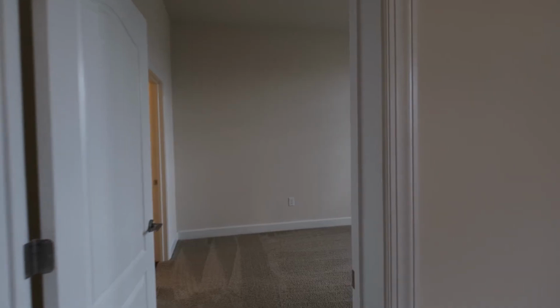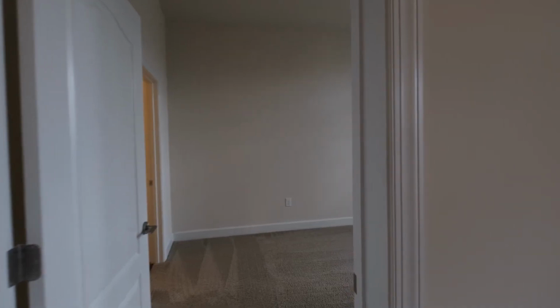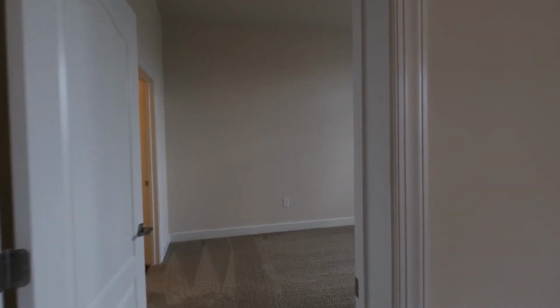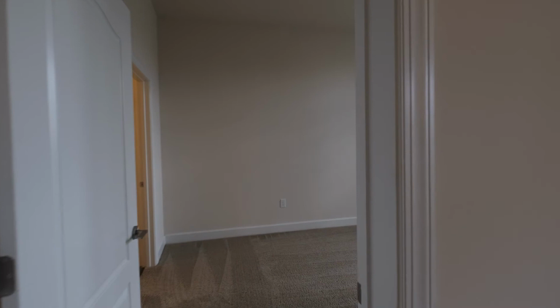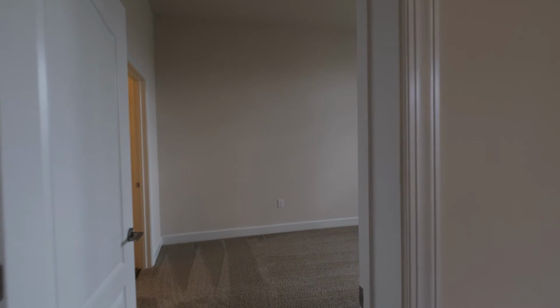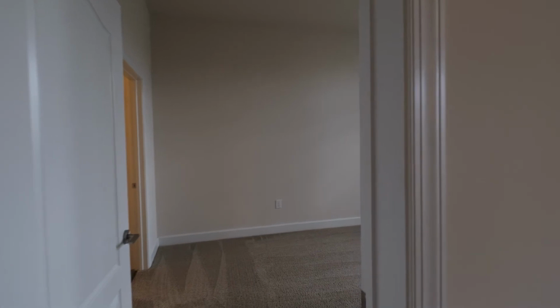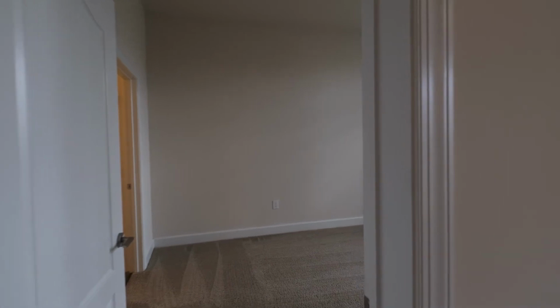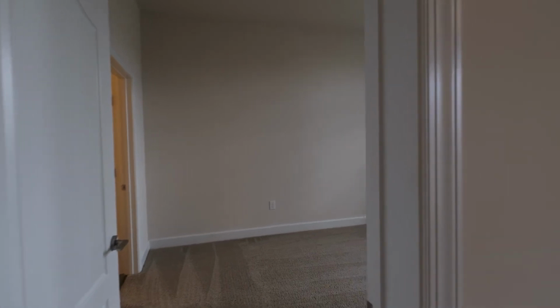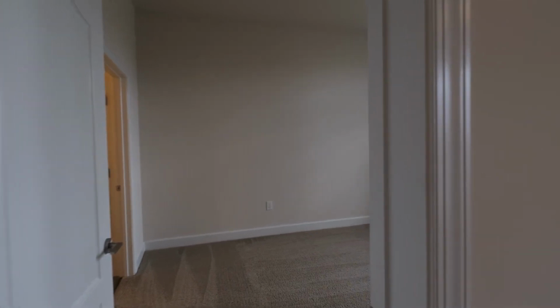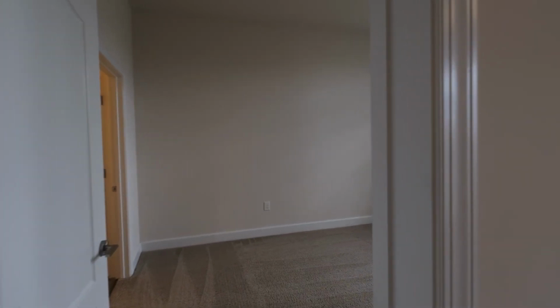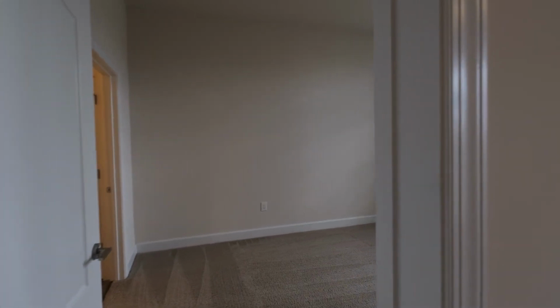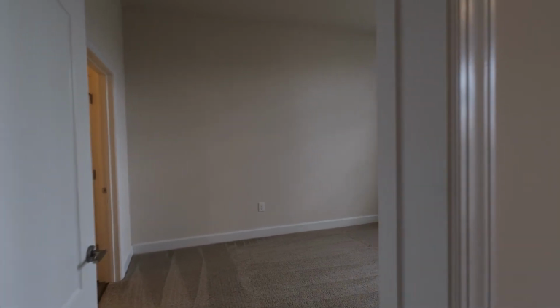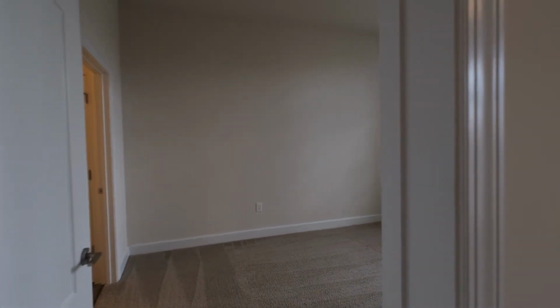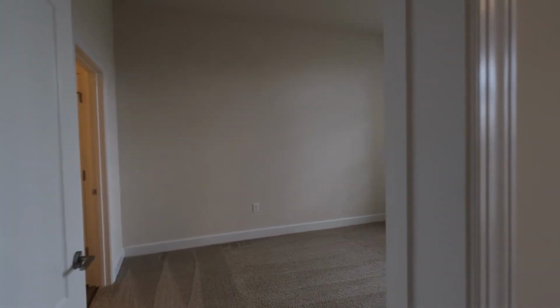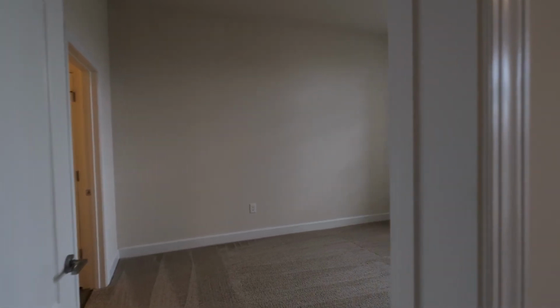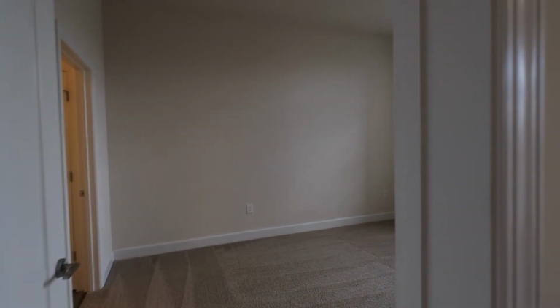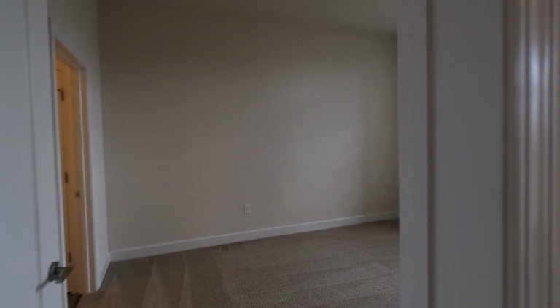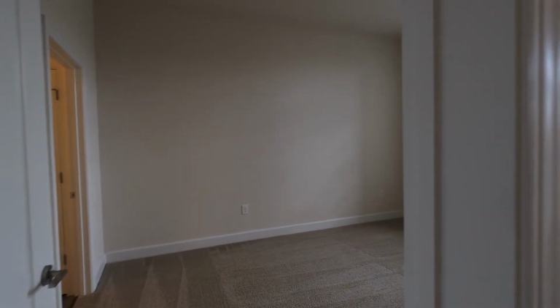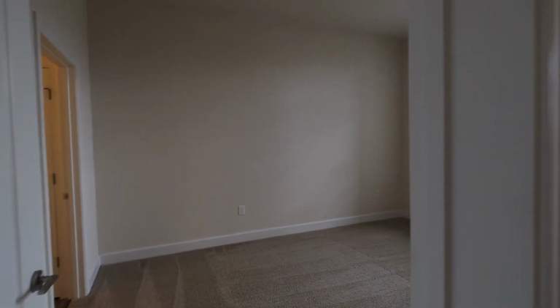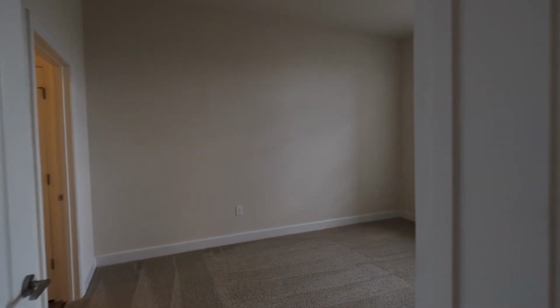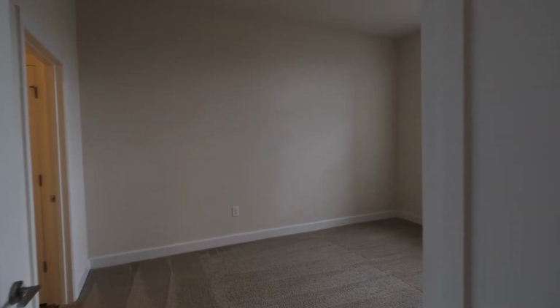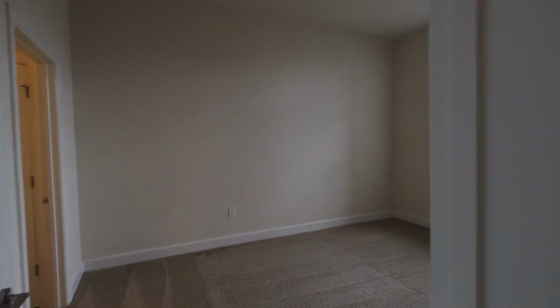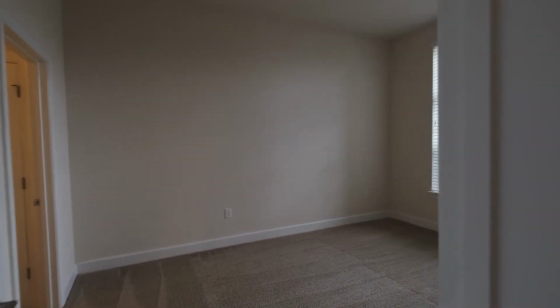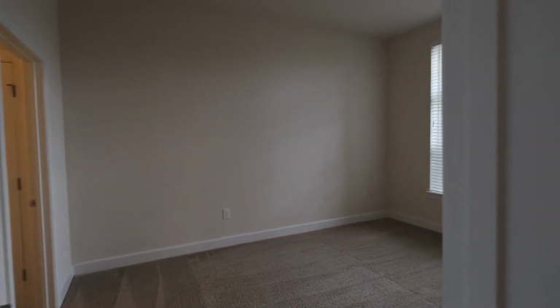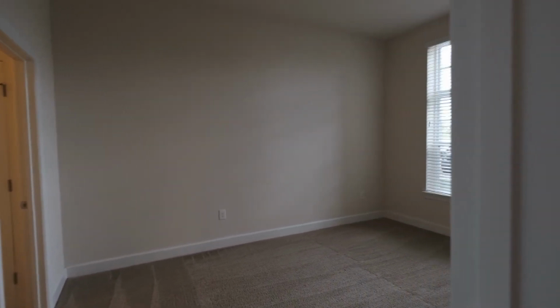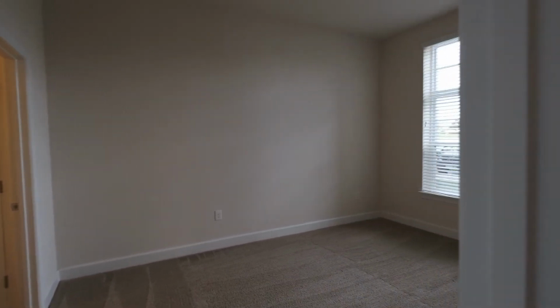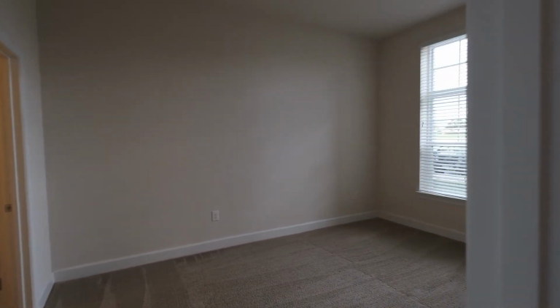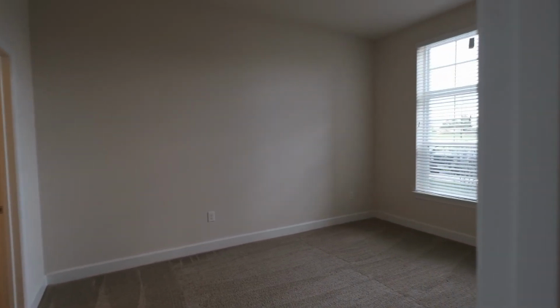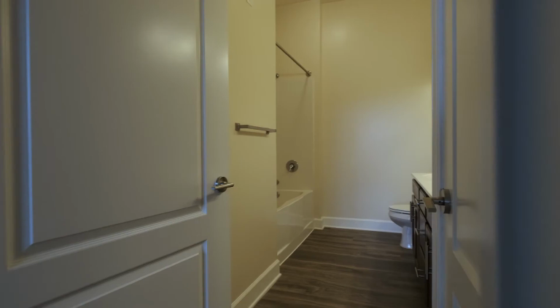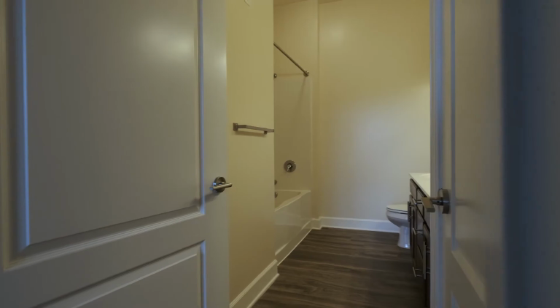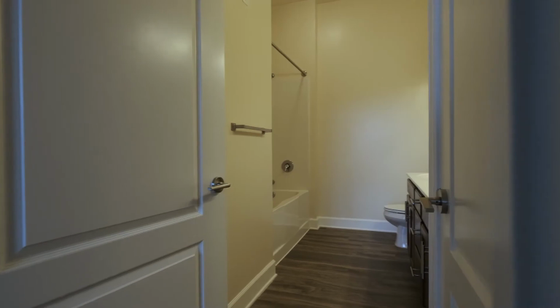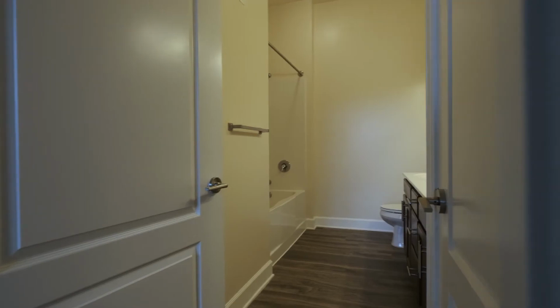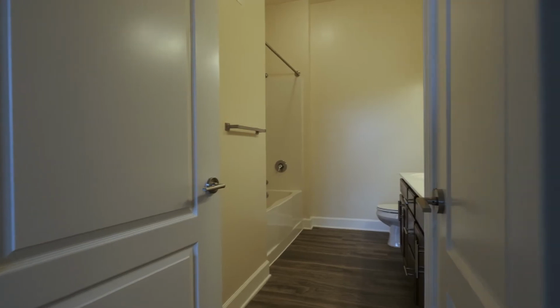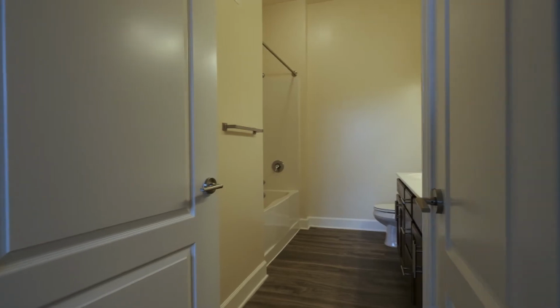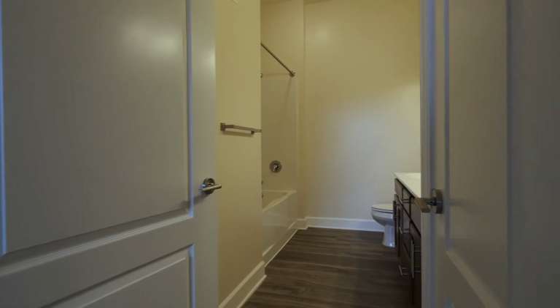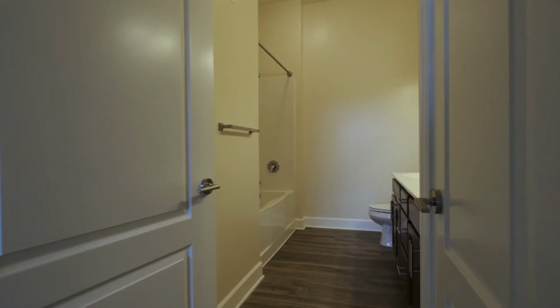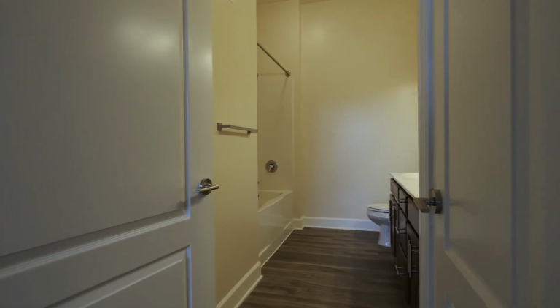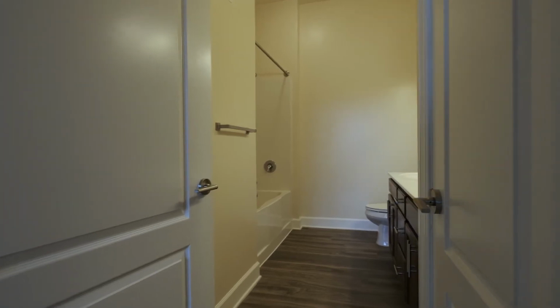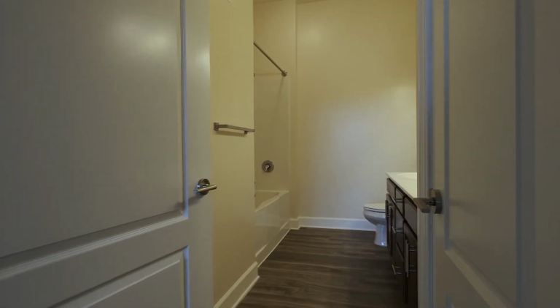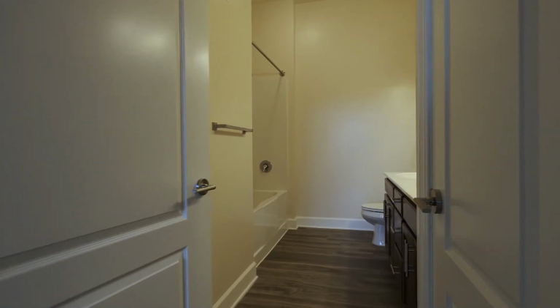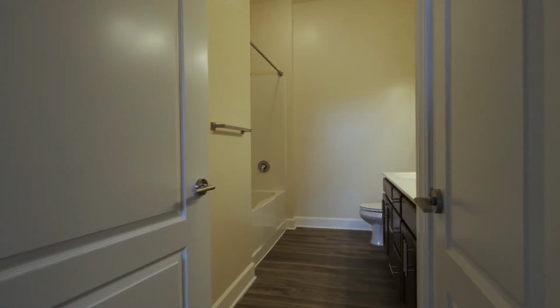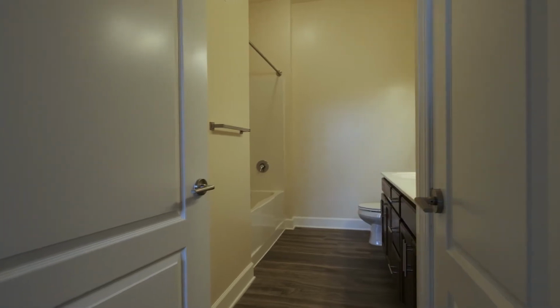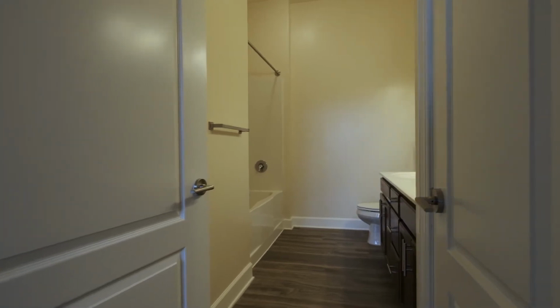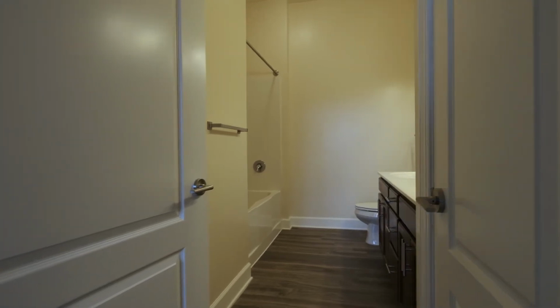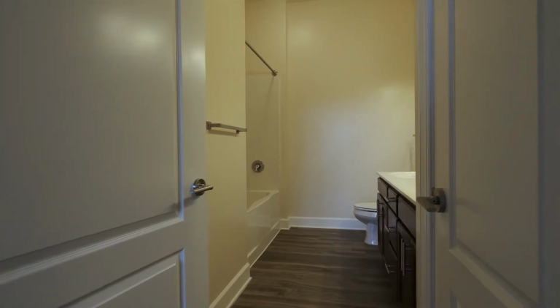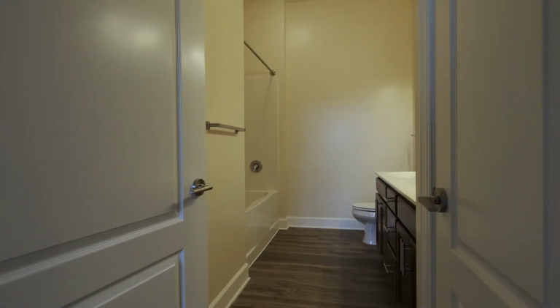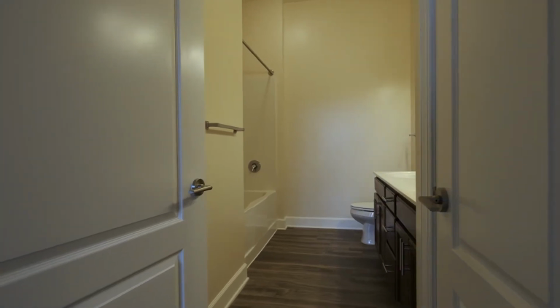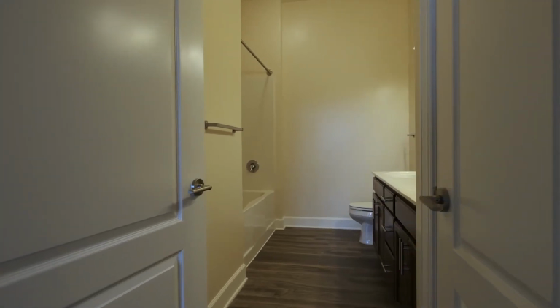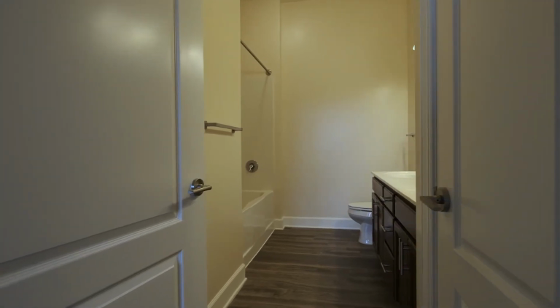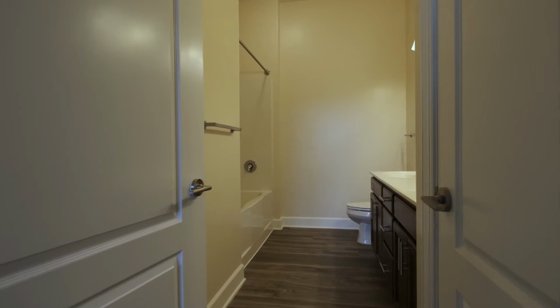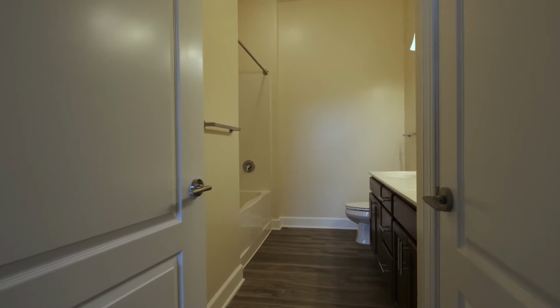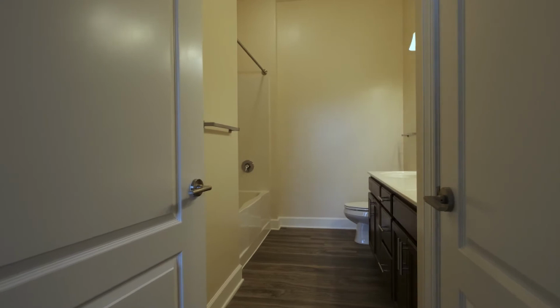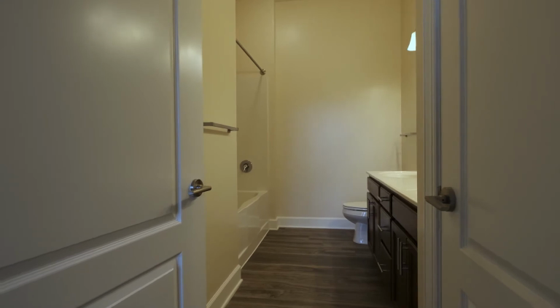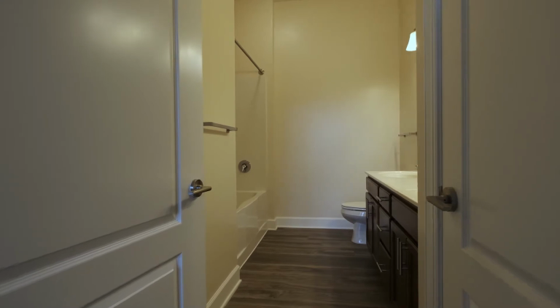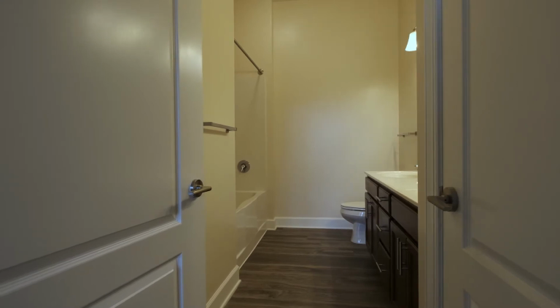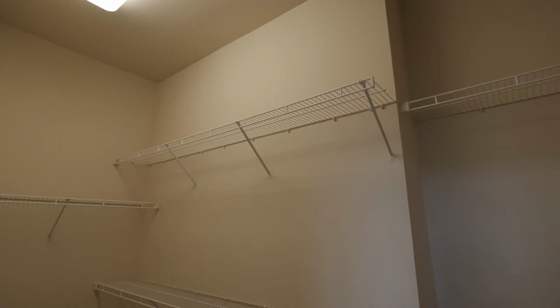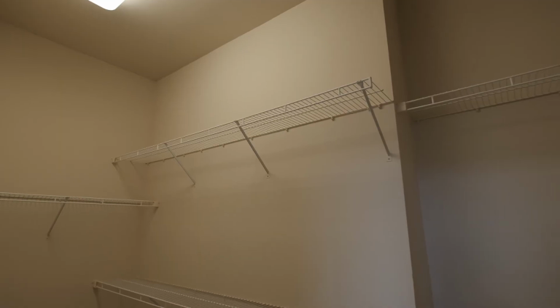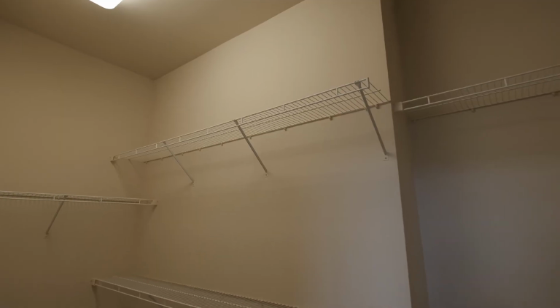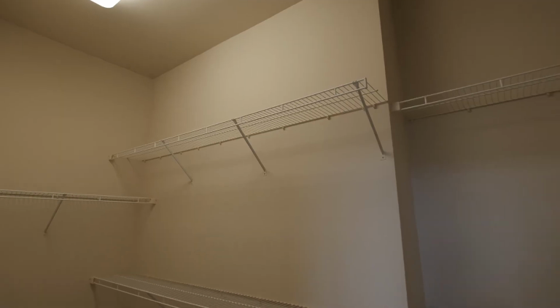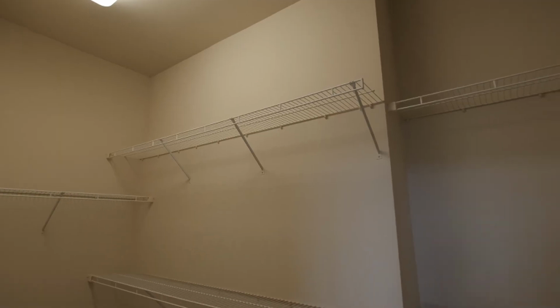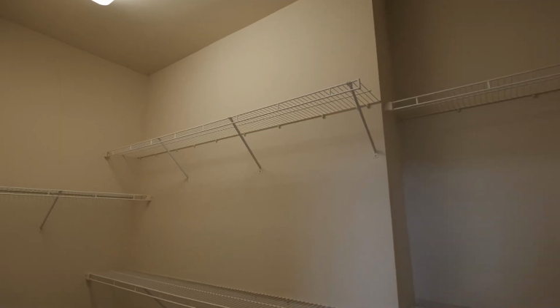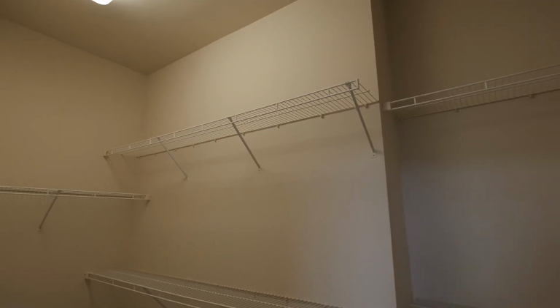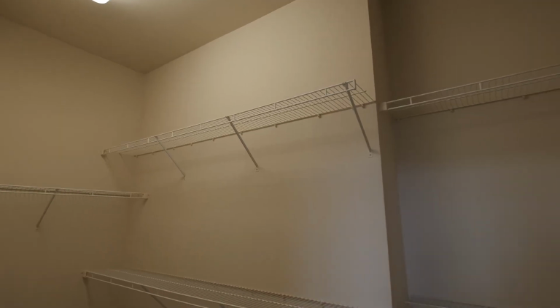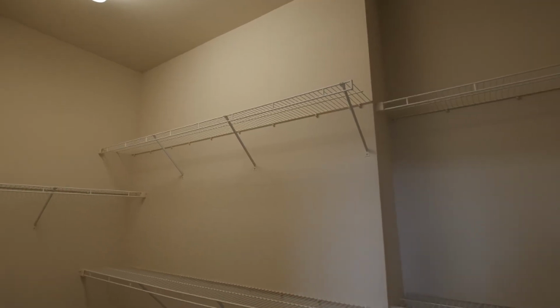After a long day, you deserve to unwind in your owner's suite. This space offers a large garden tub, double sinks, and a large walk-in closet.